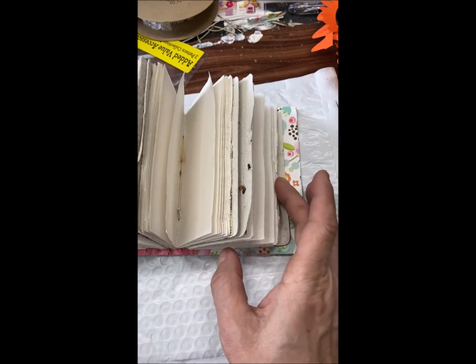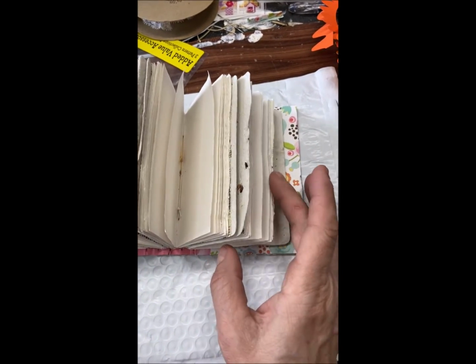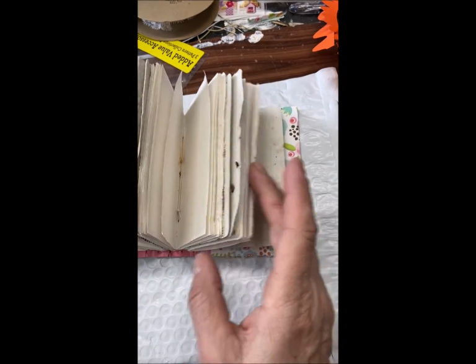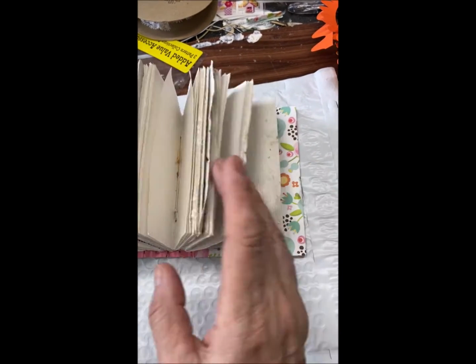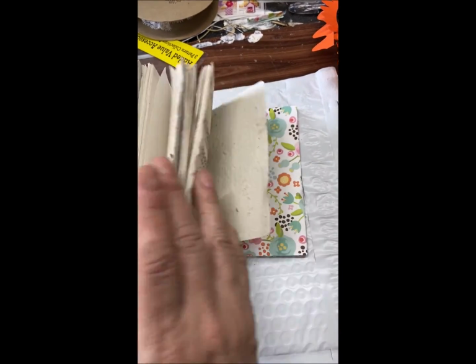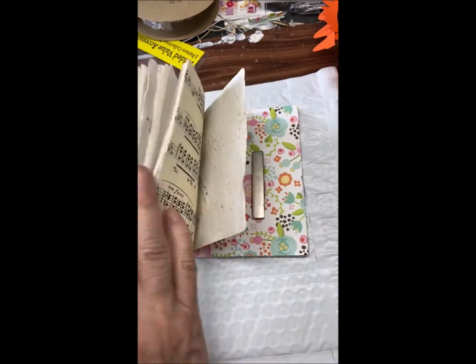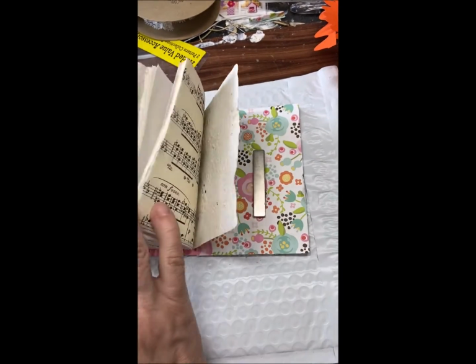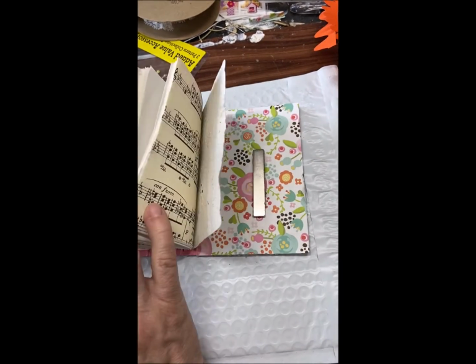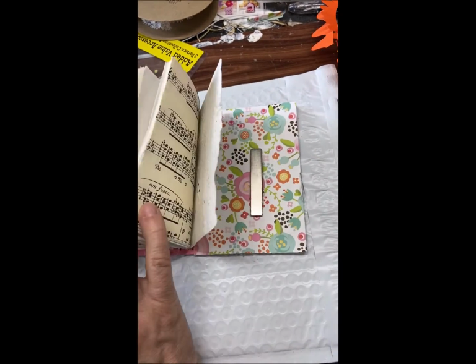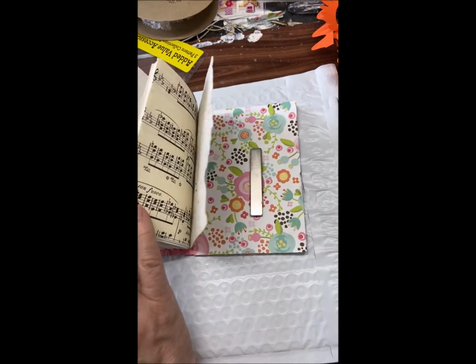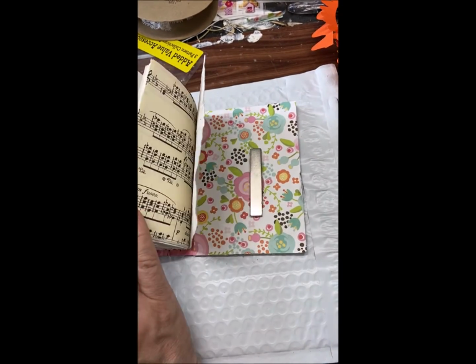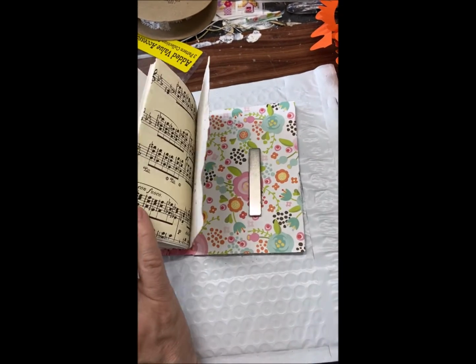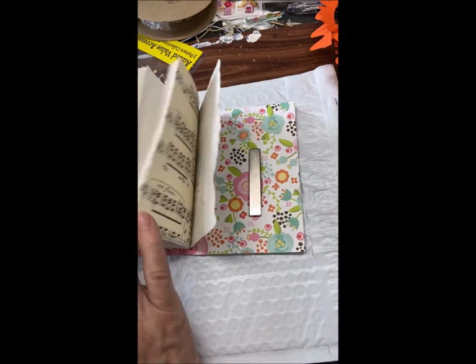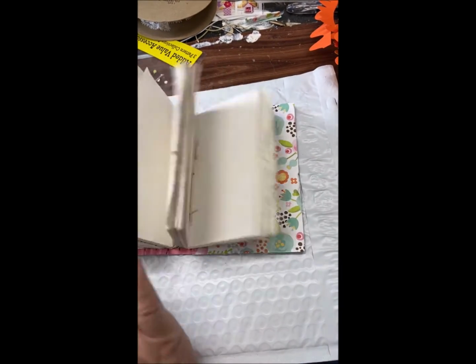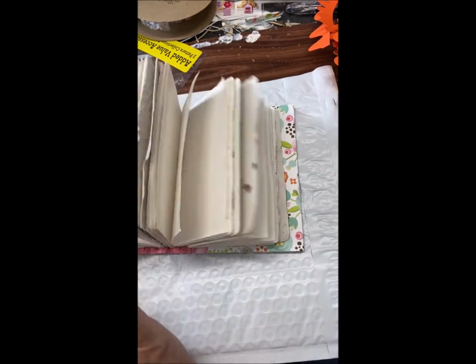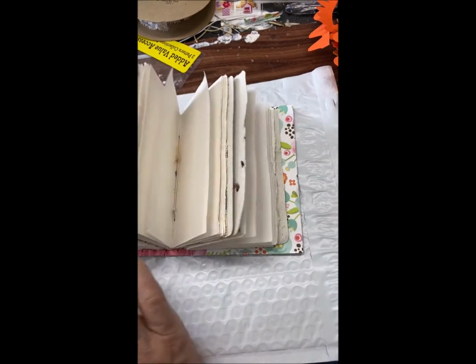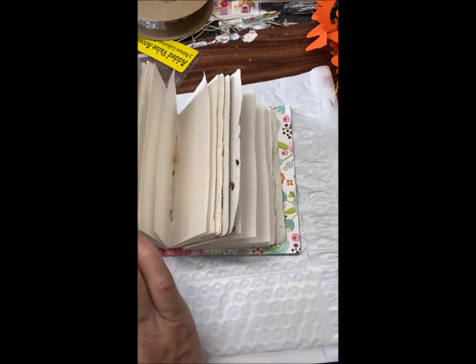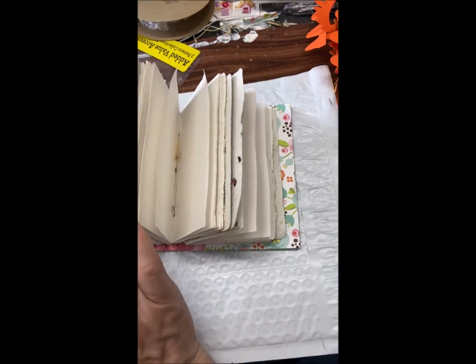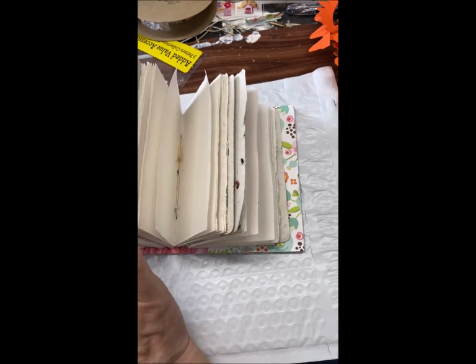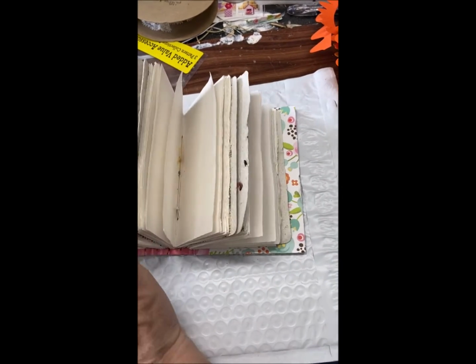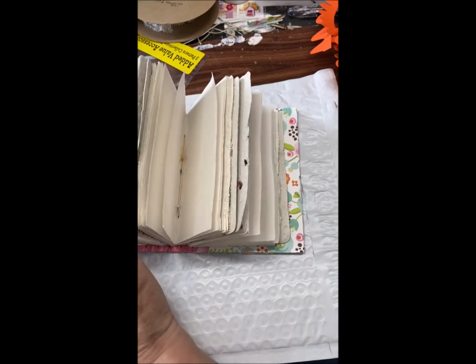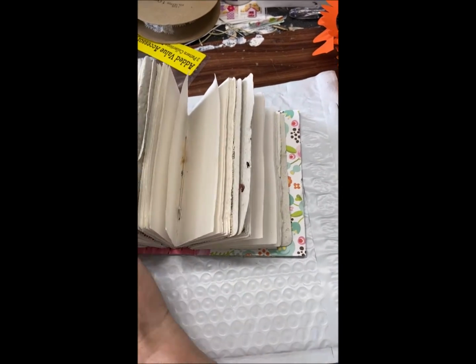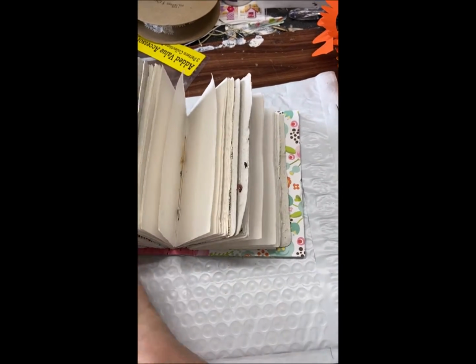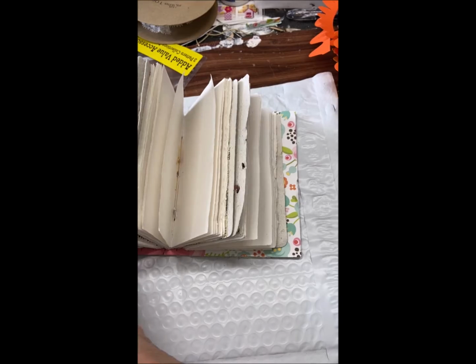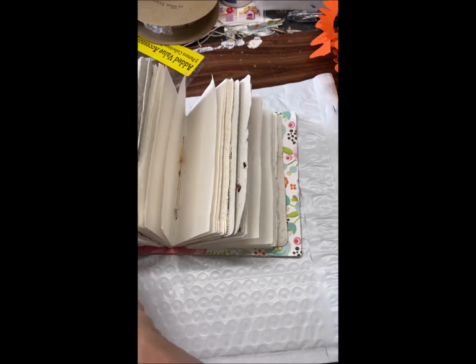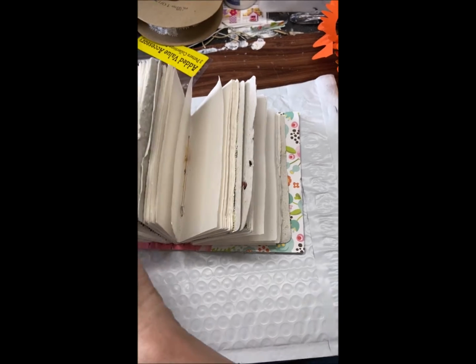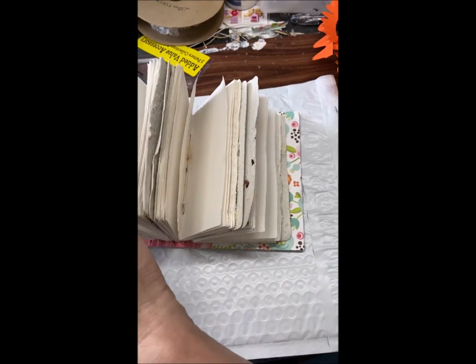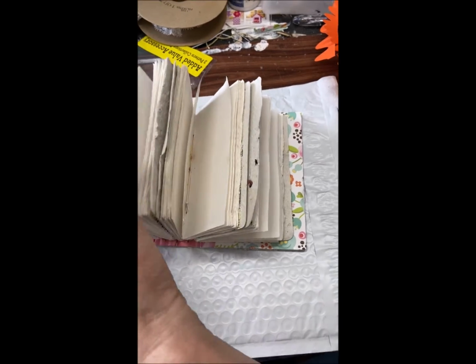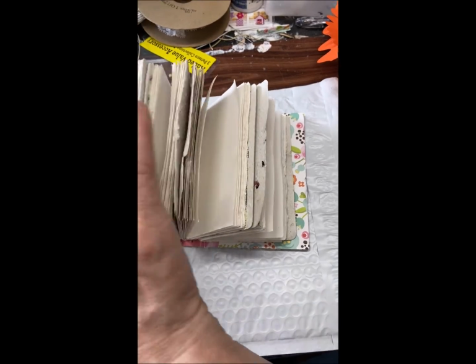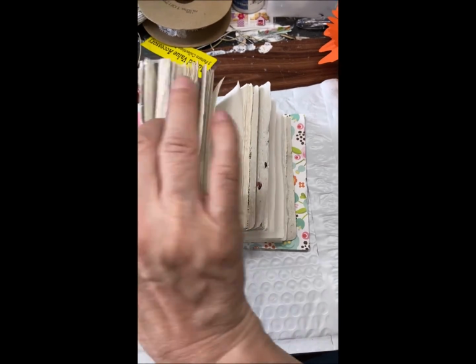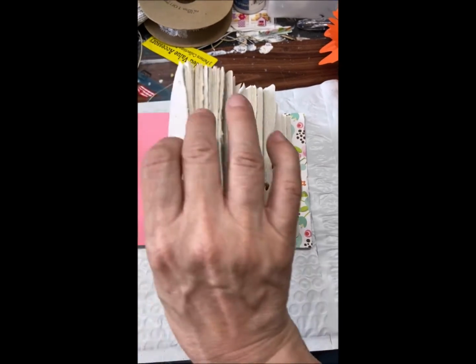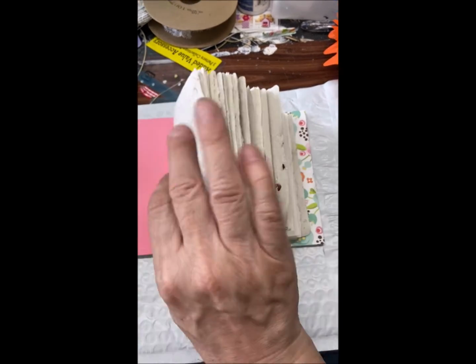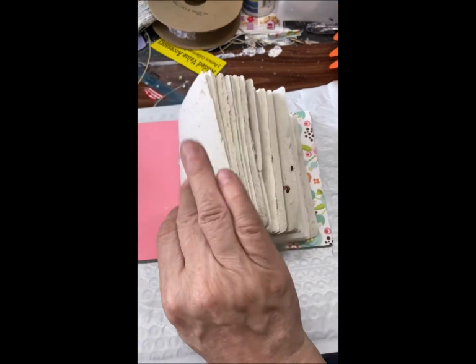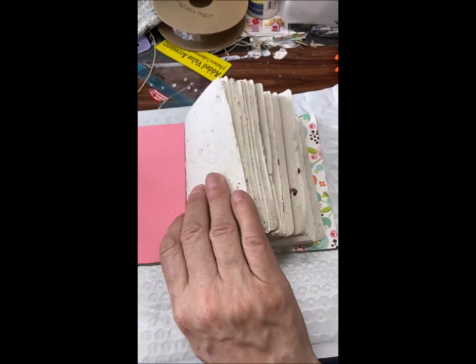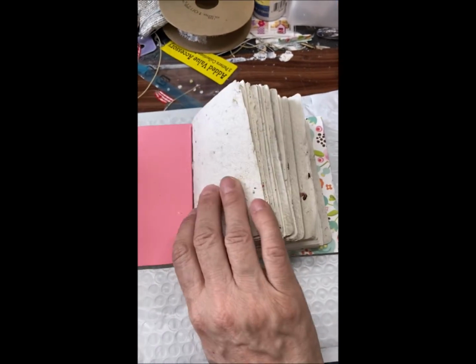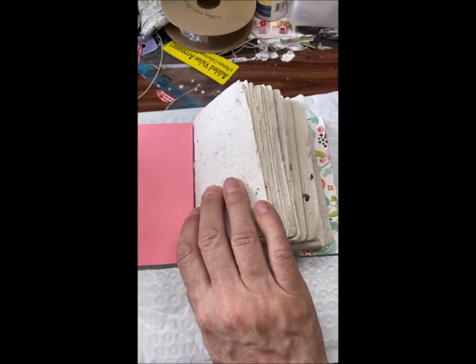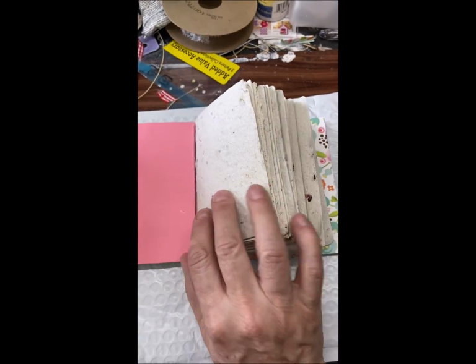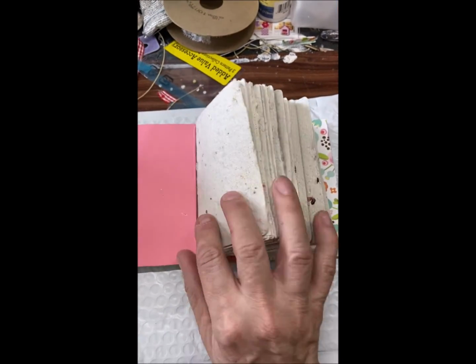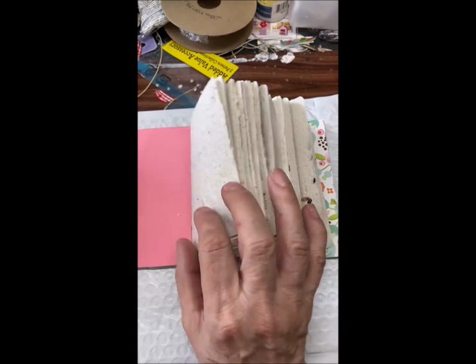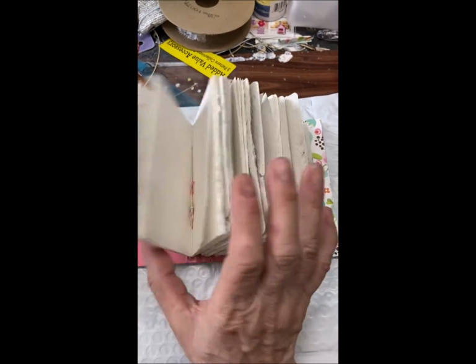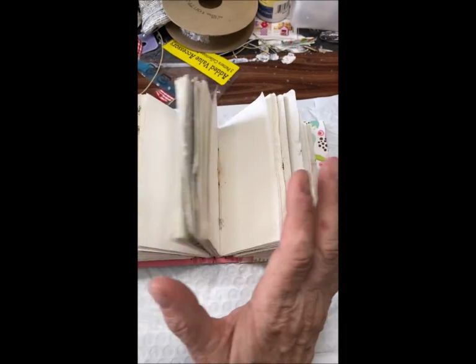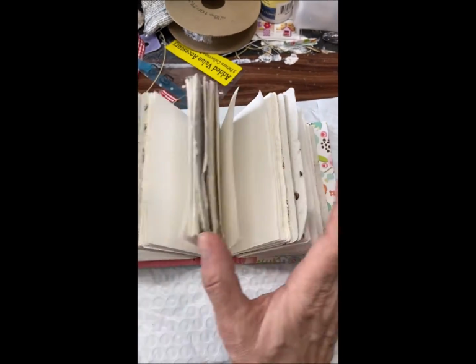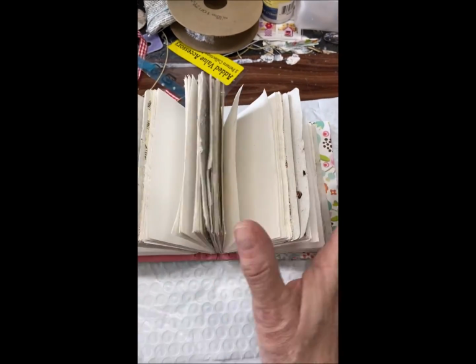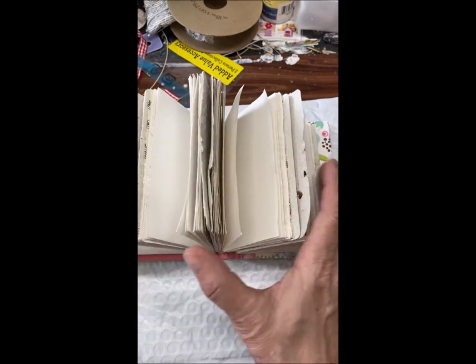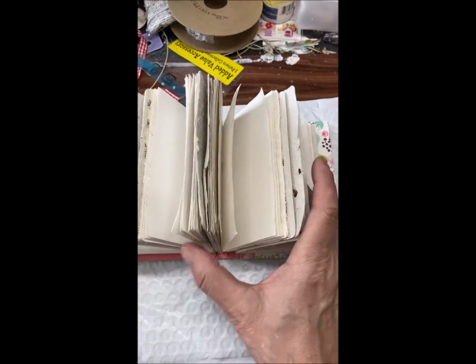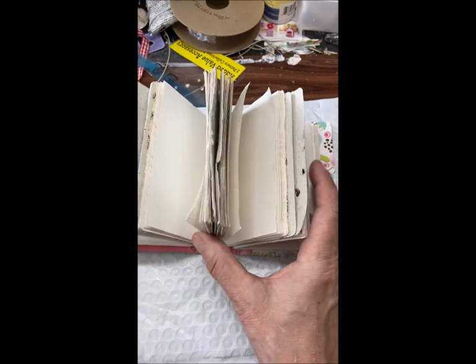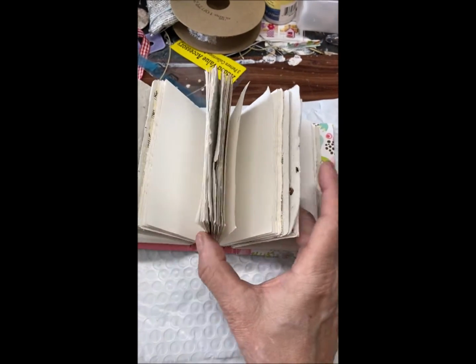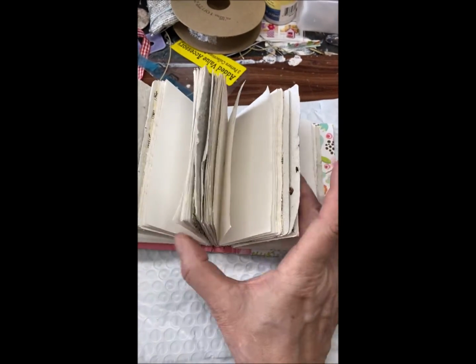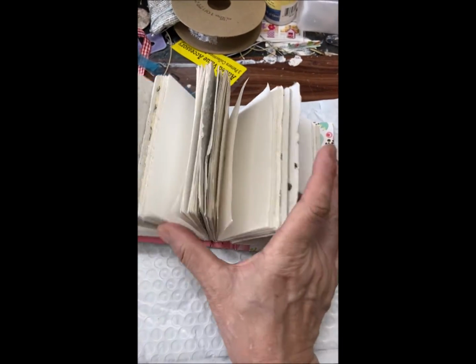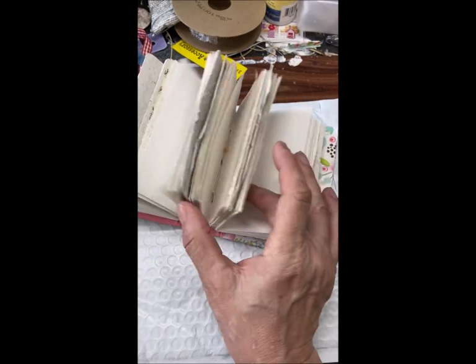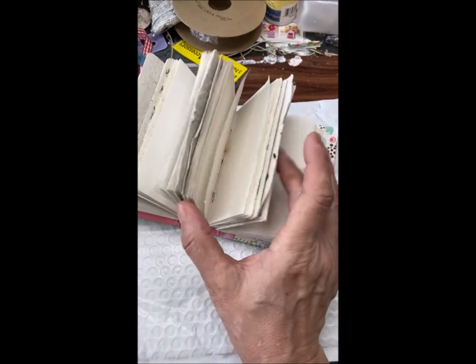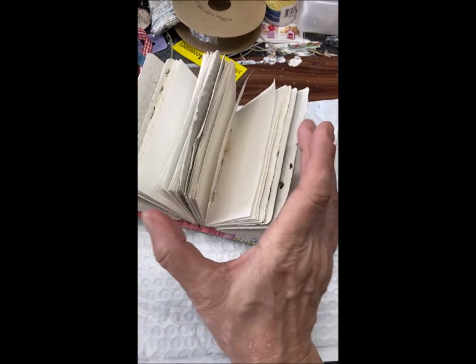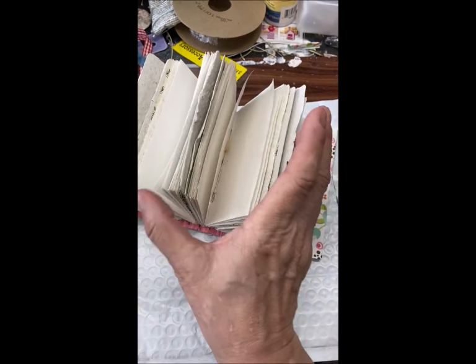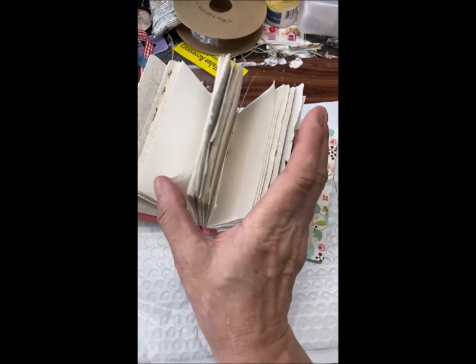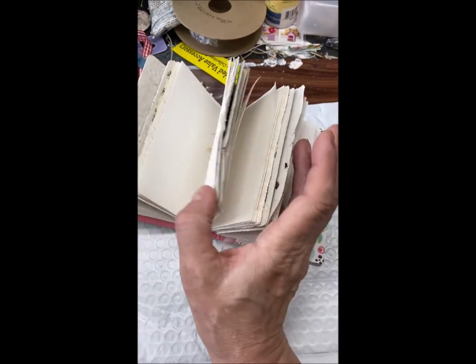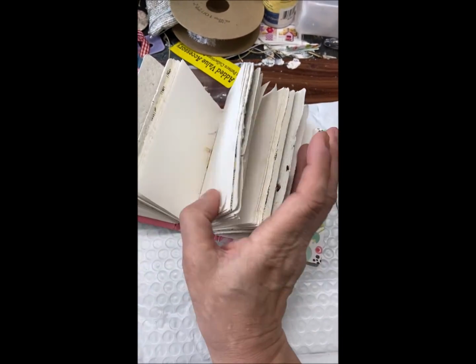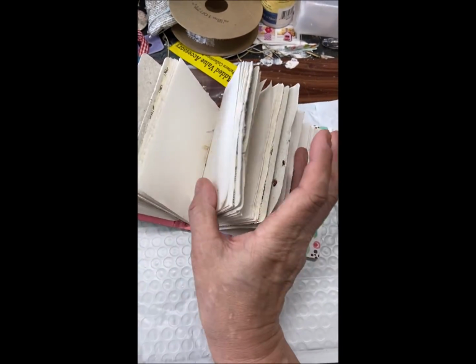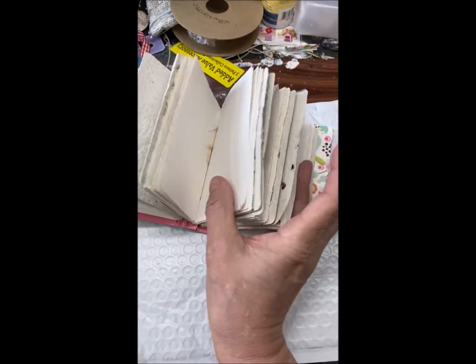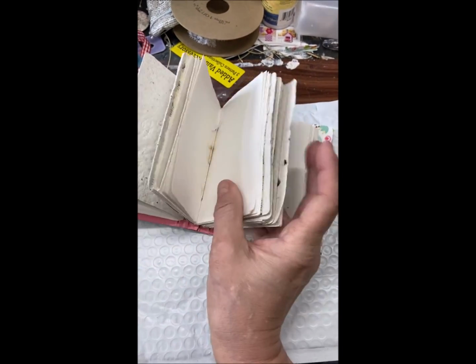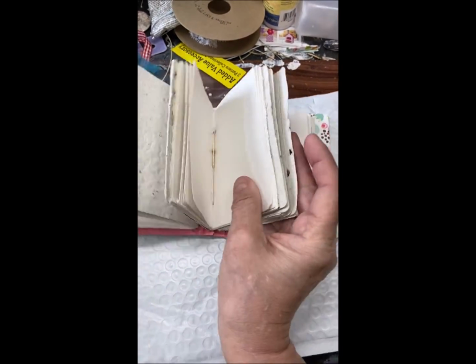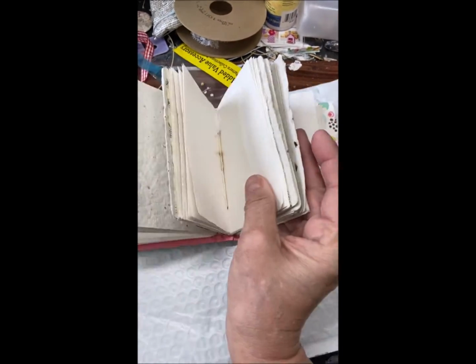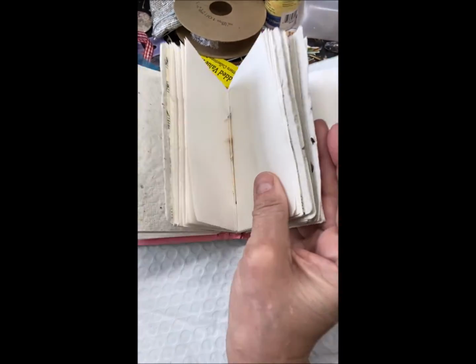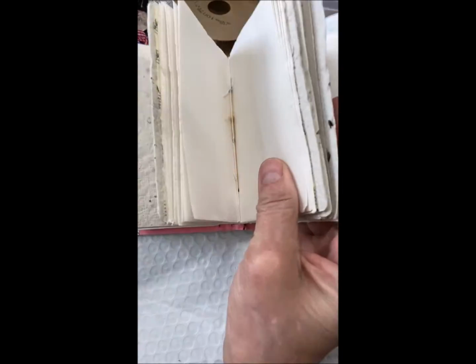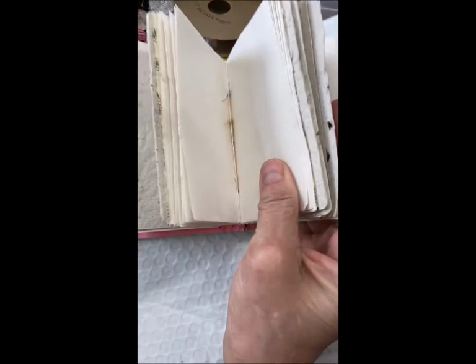These are just some blooms from a redbud tree. So it's just a really, really simple journal. I guess my favorite part is being able to add the pen.